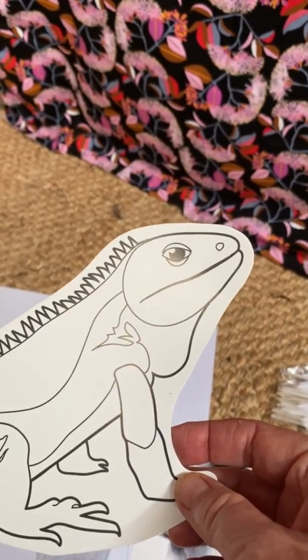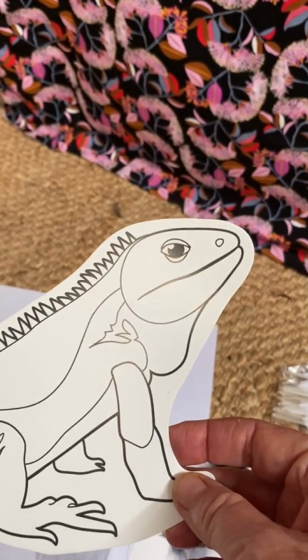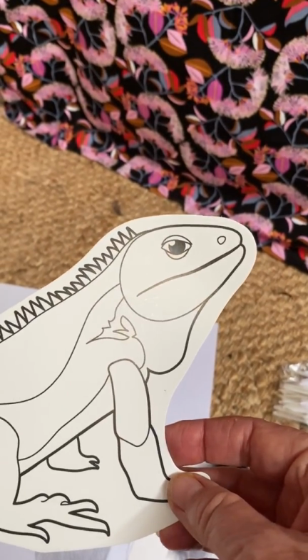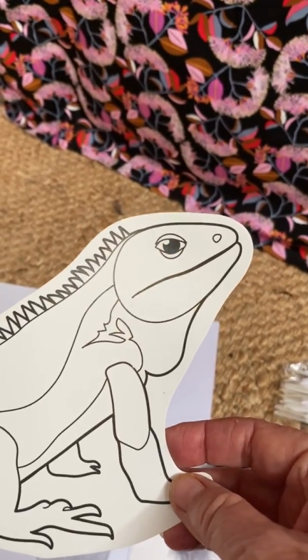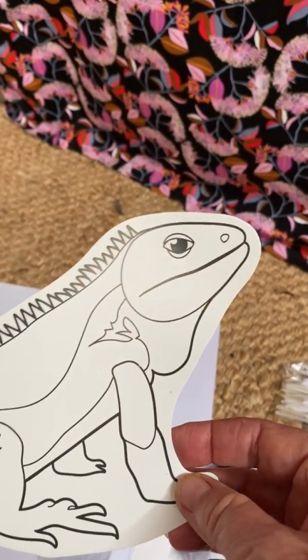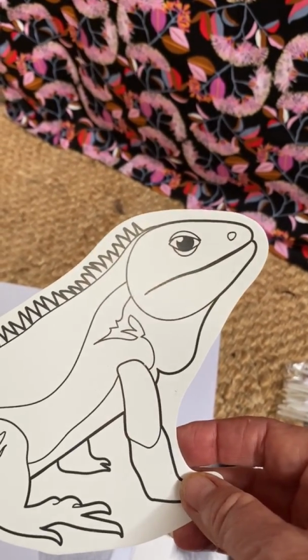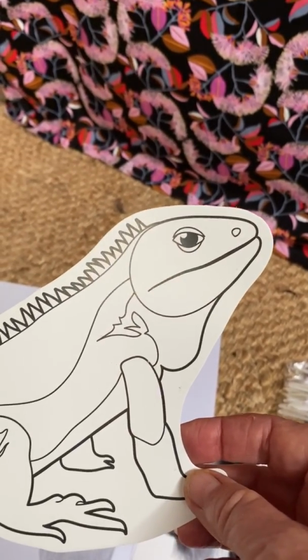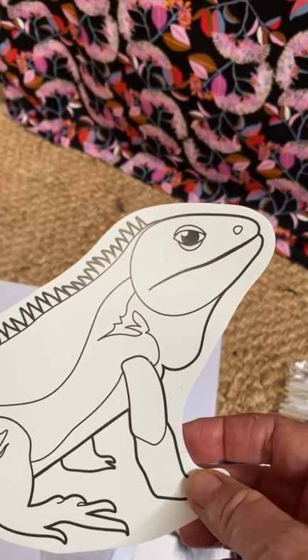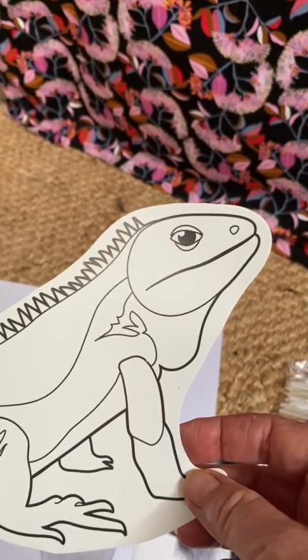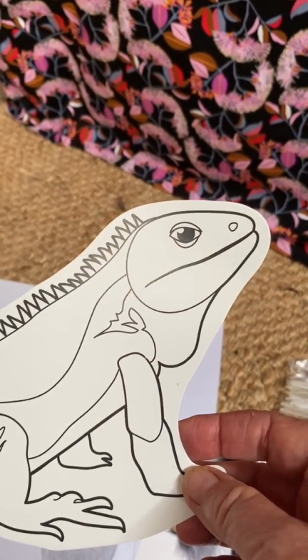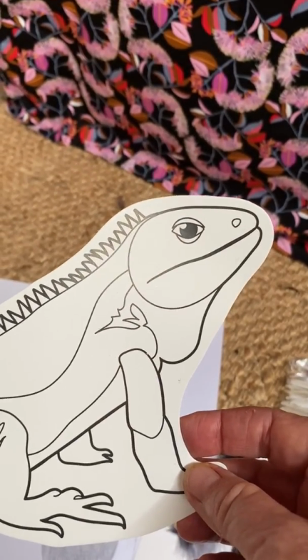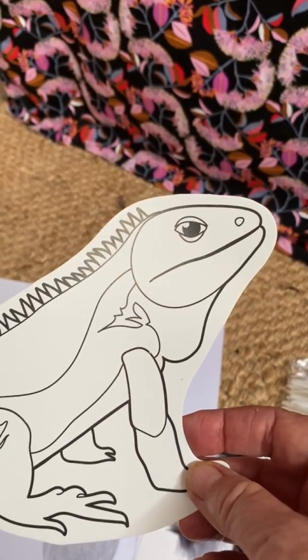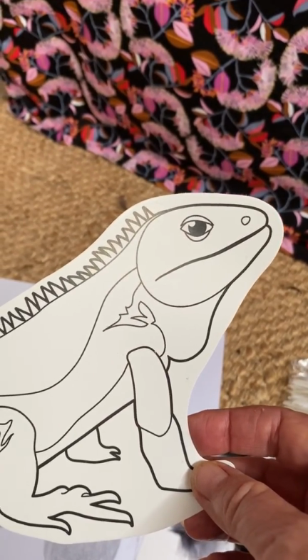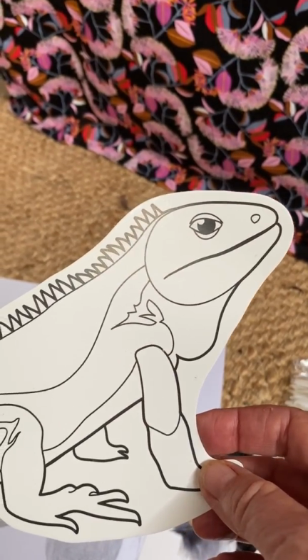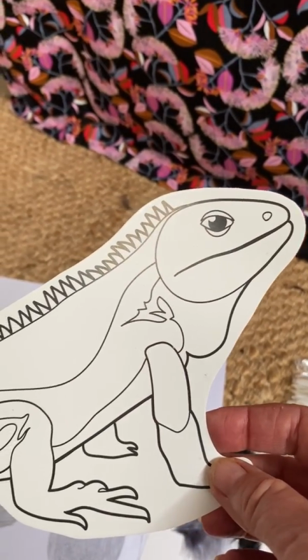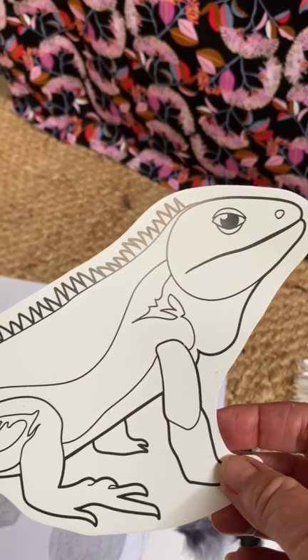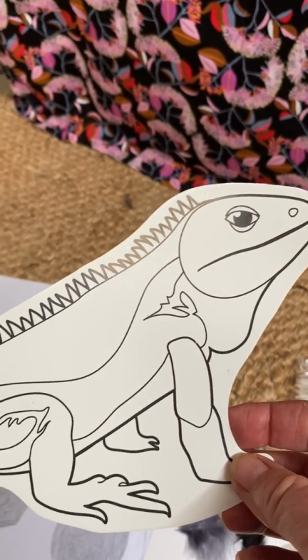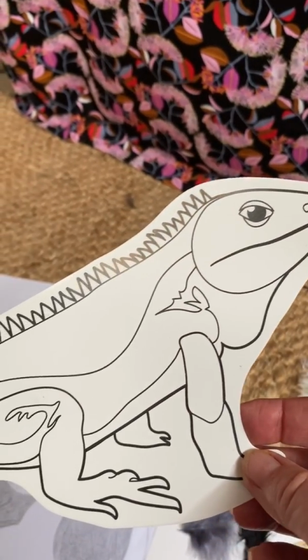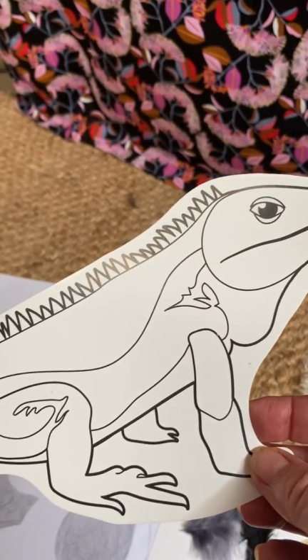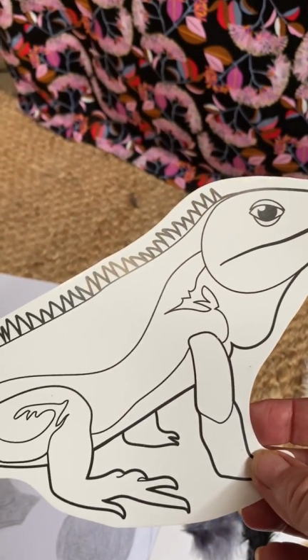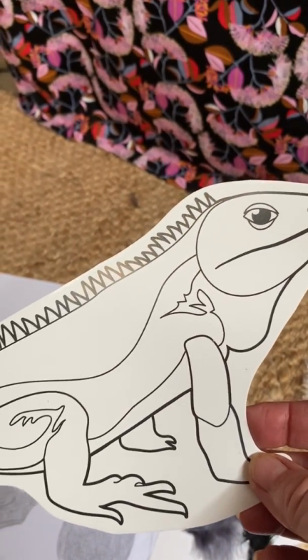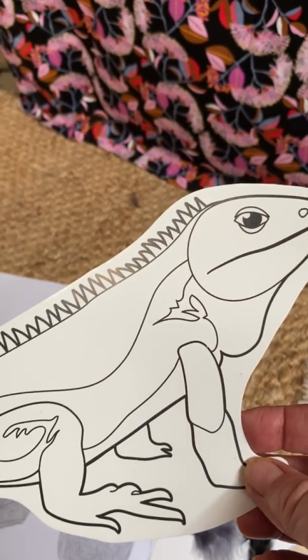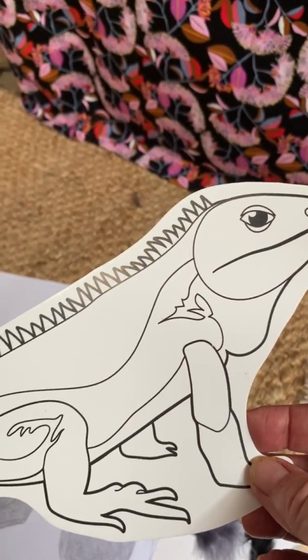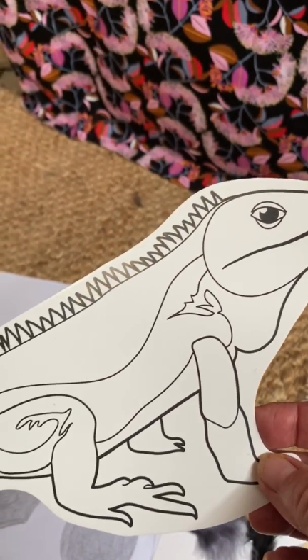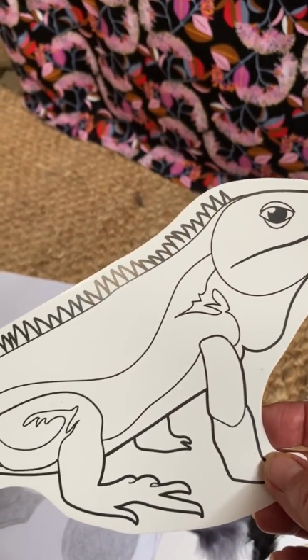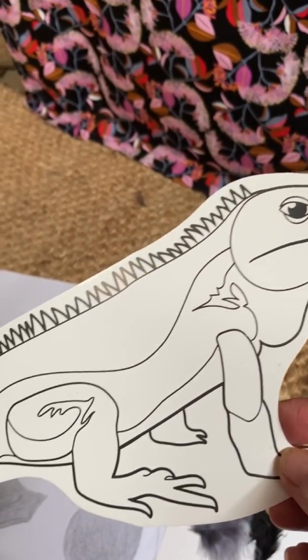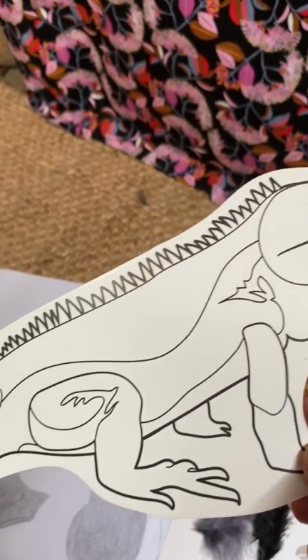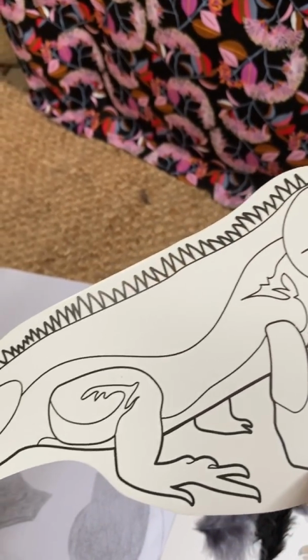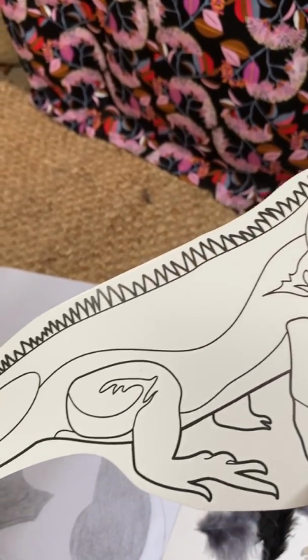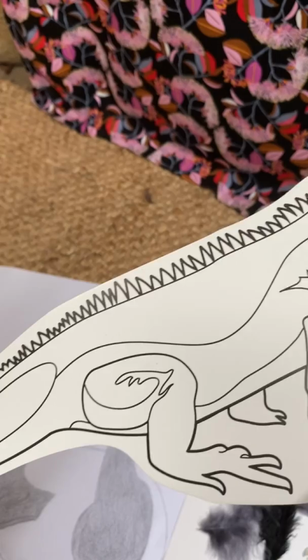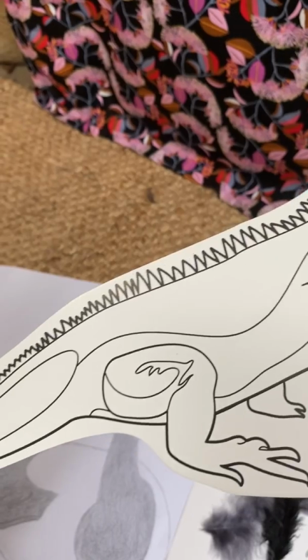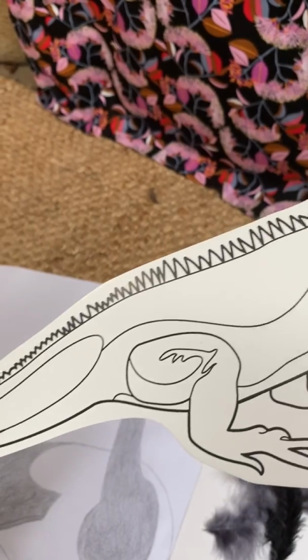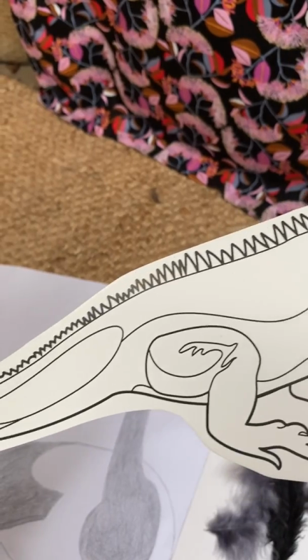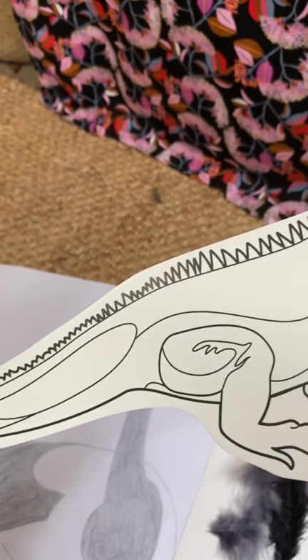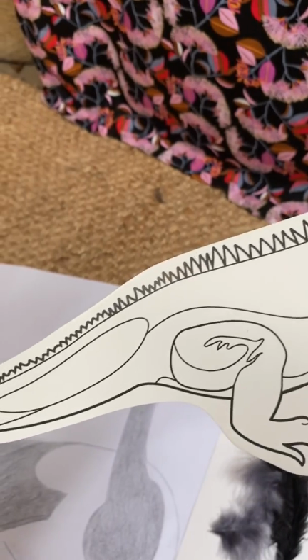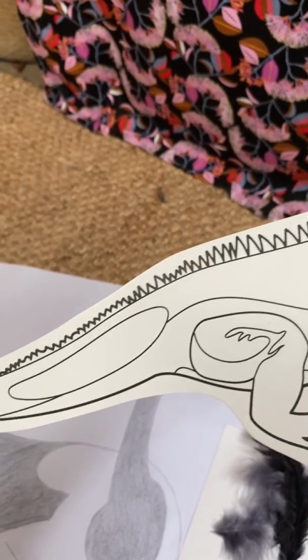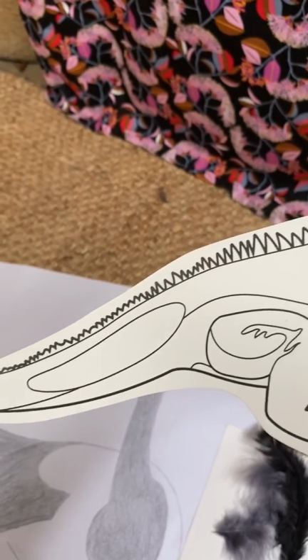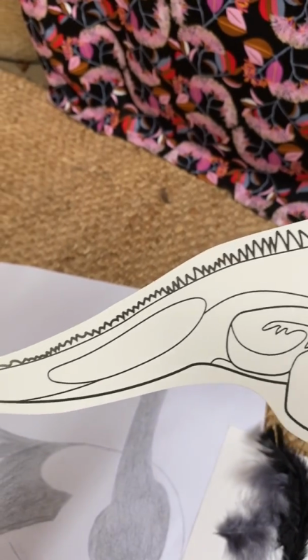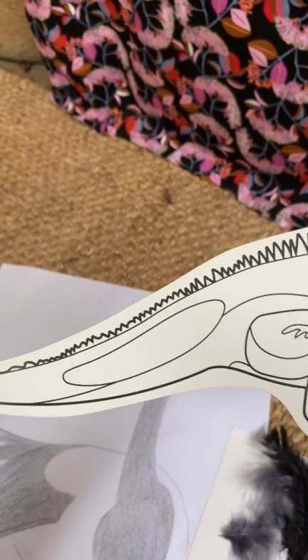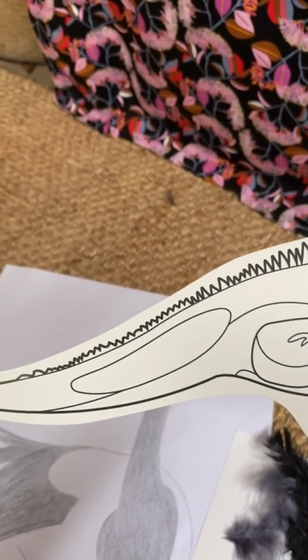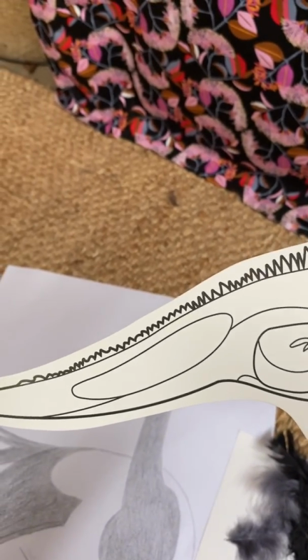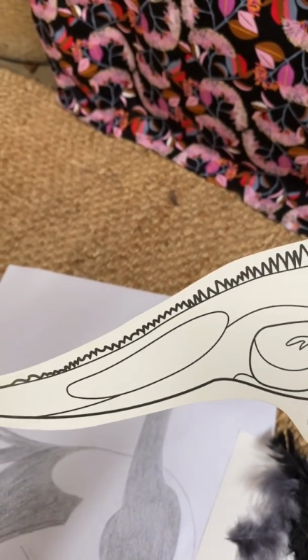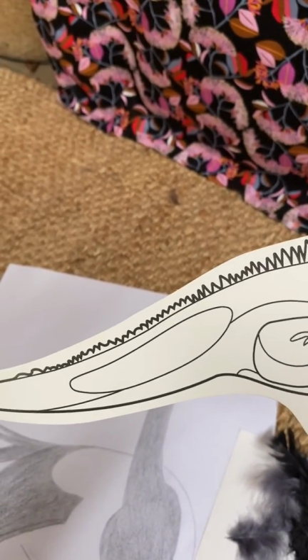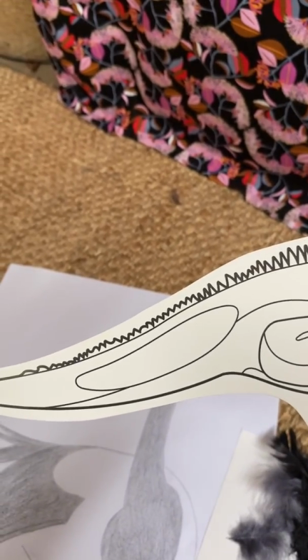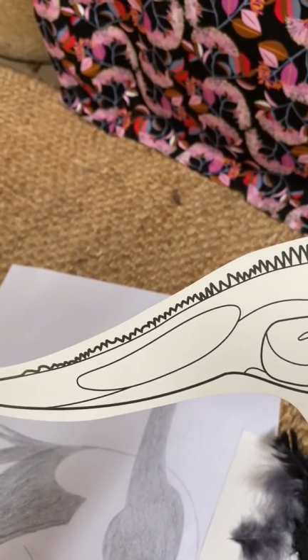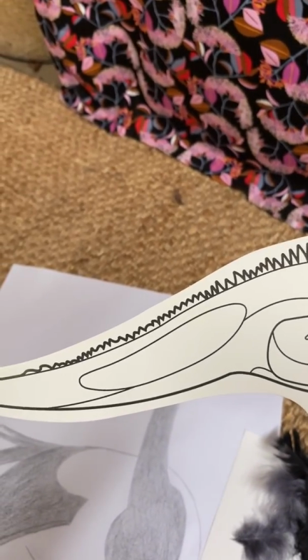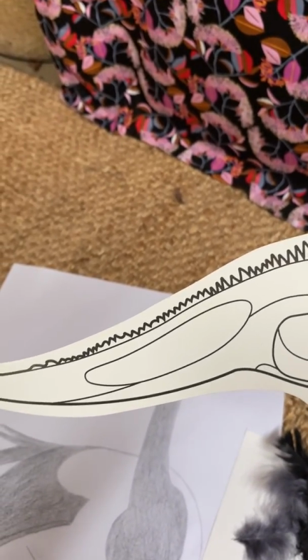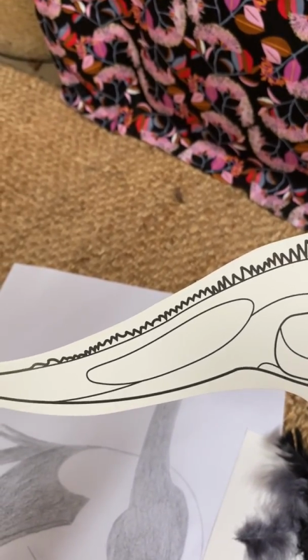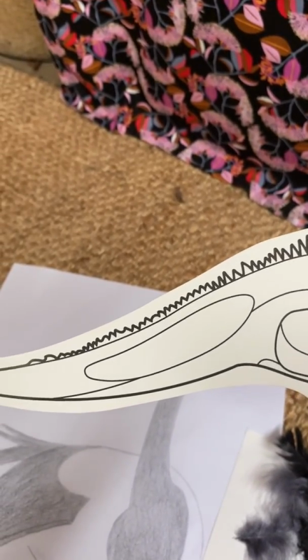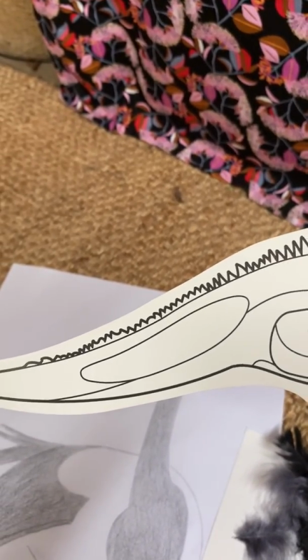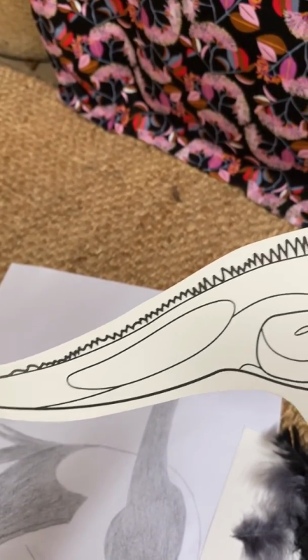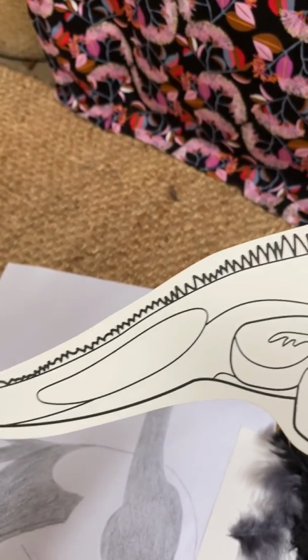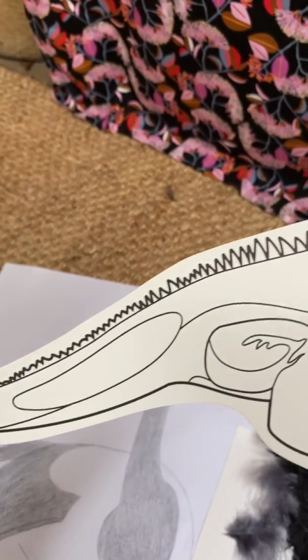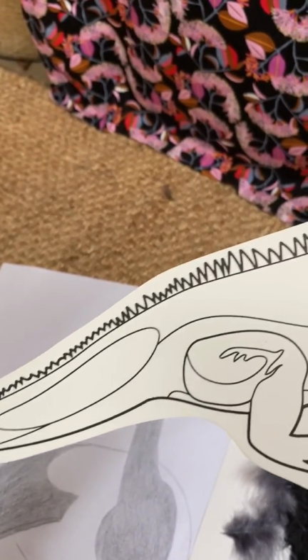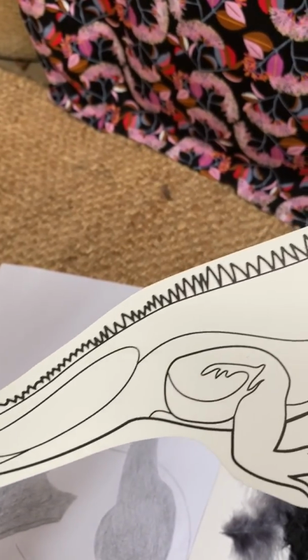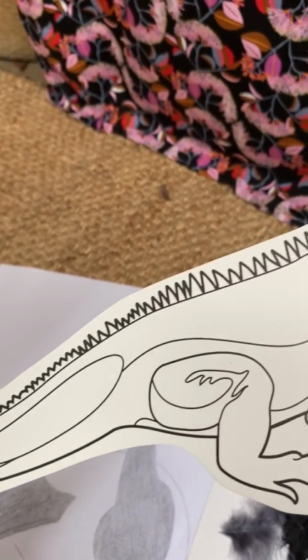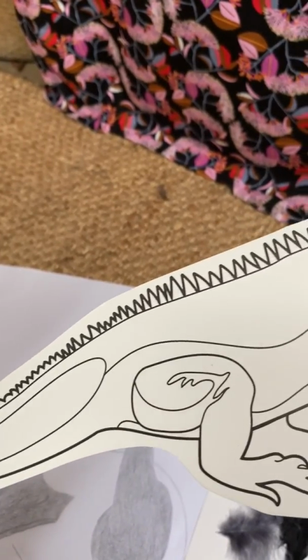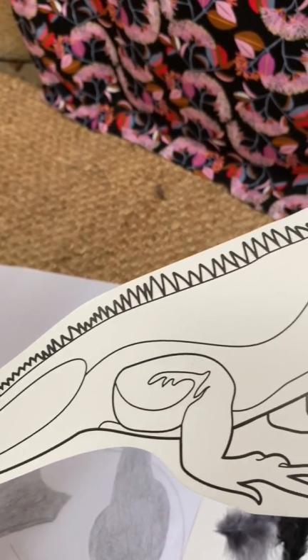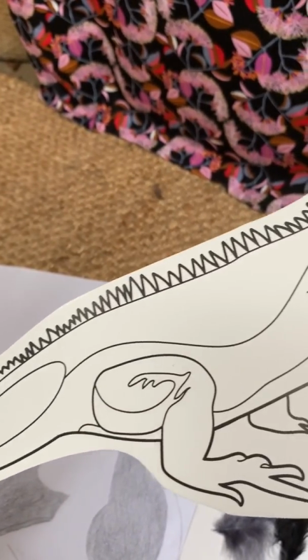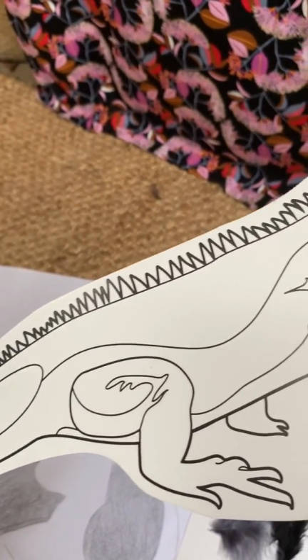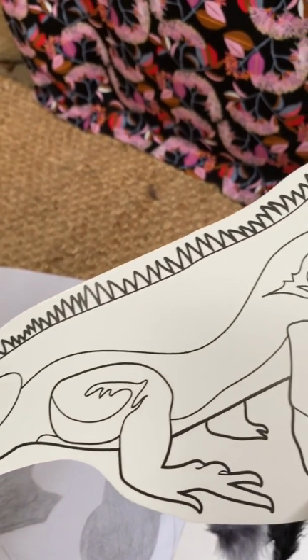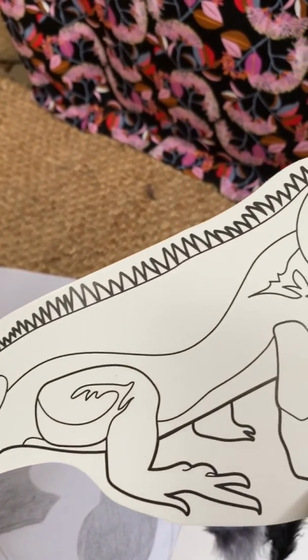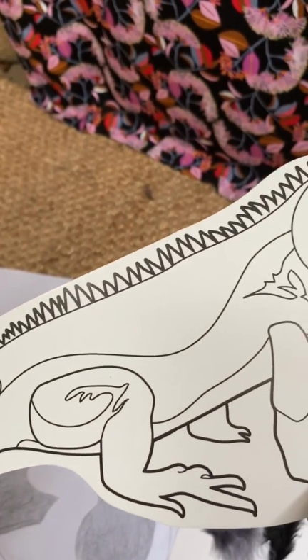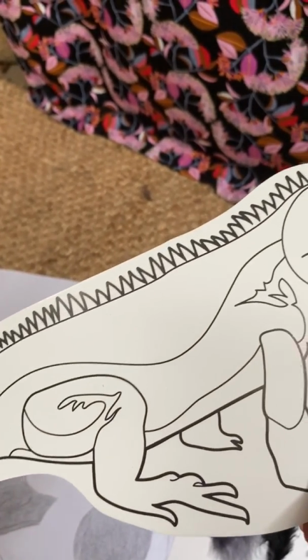Goannas, small lizards, little skinks — cut them out, design, colour, and use your own pattern techniques.